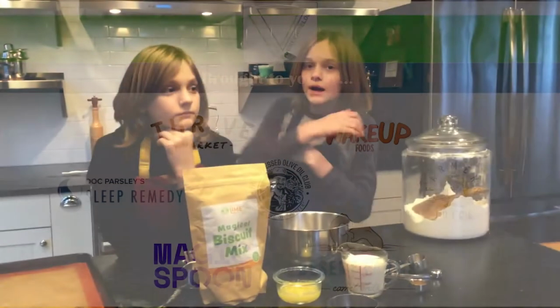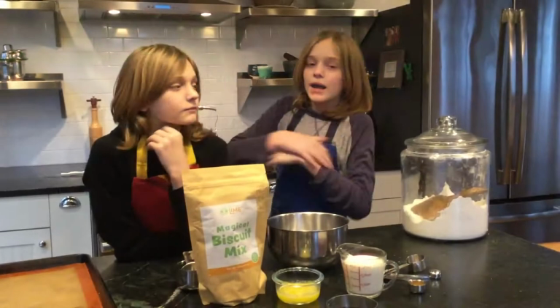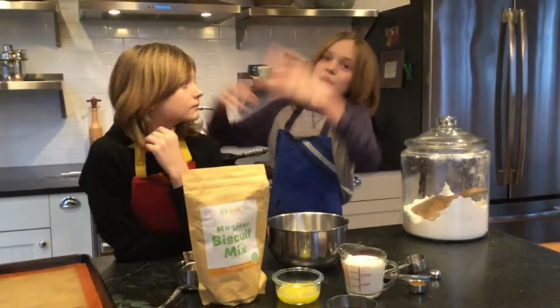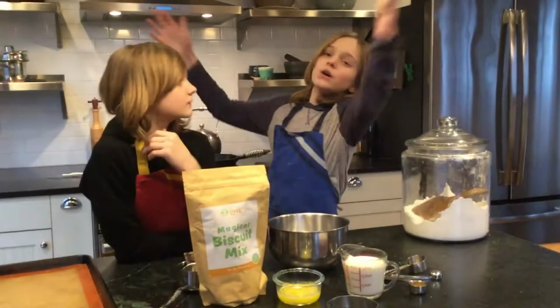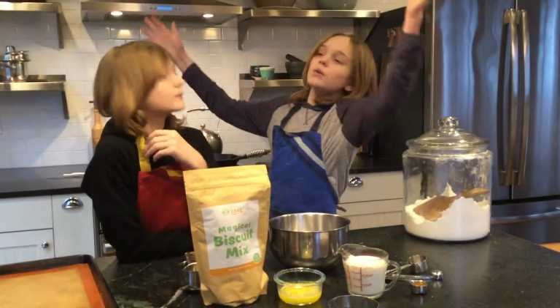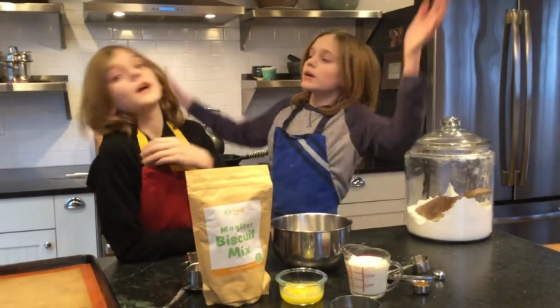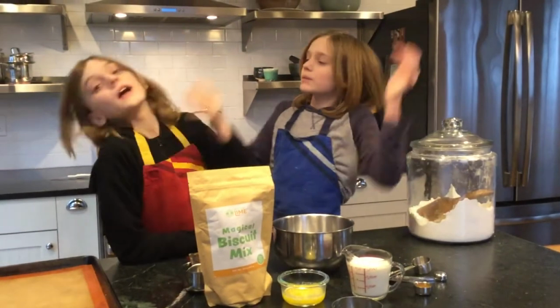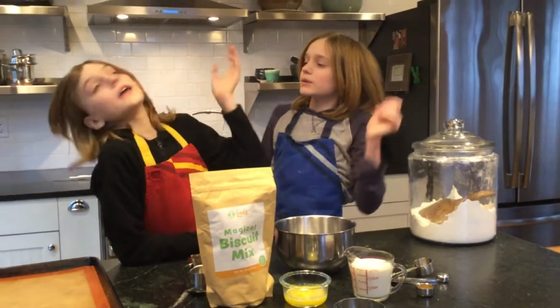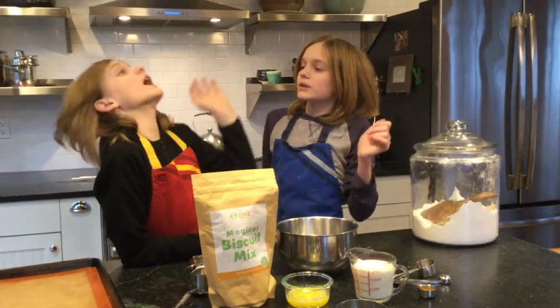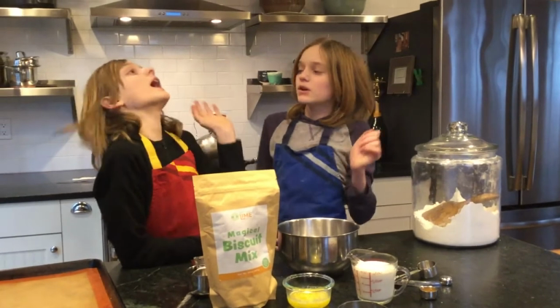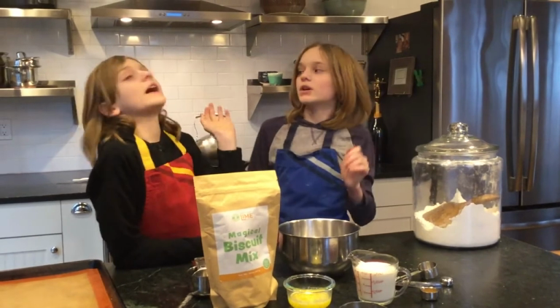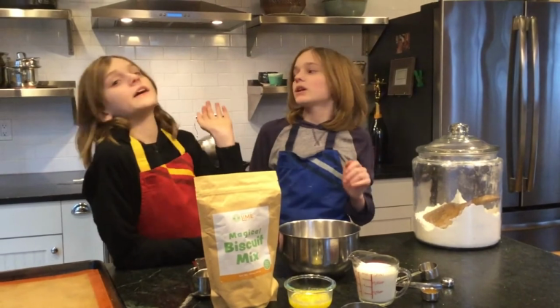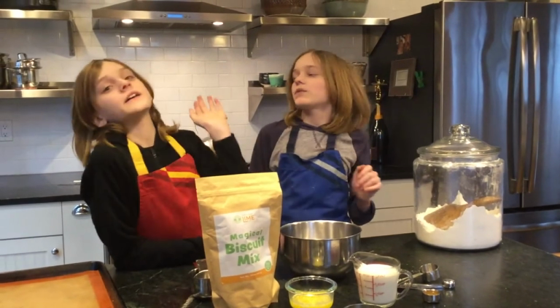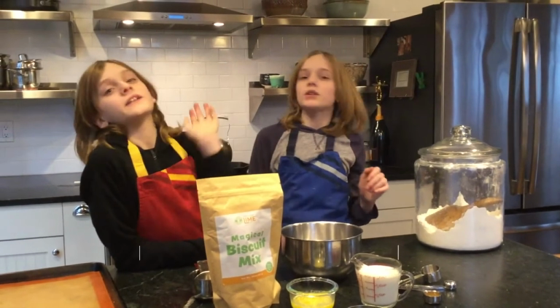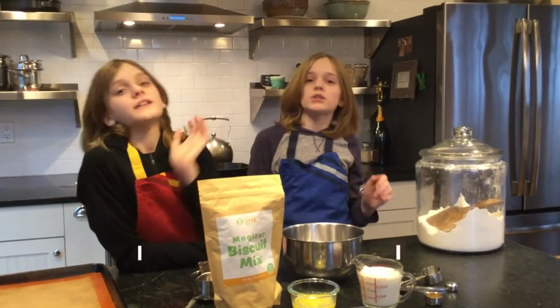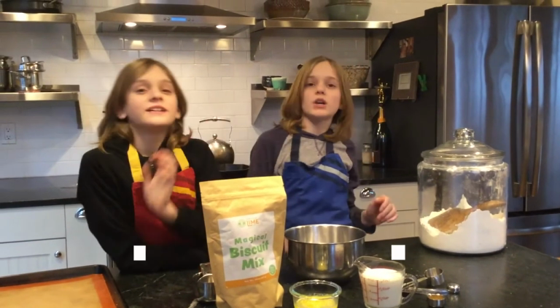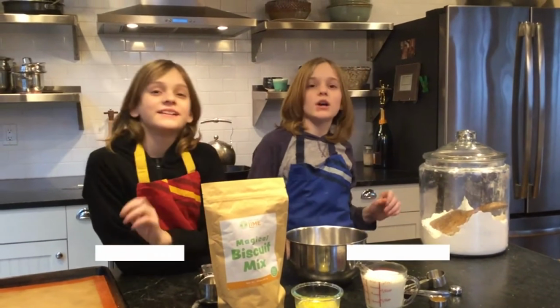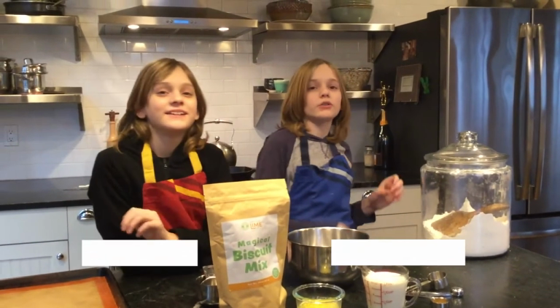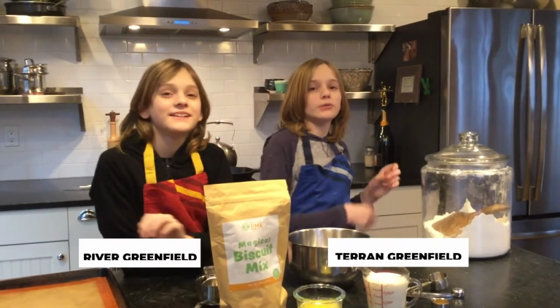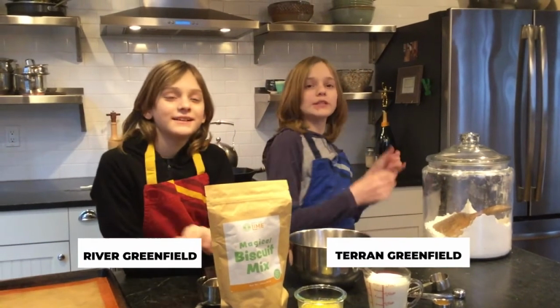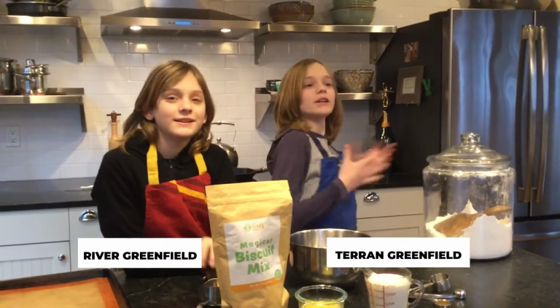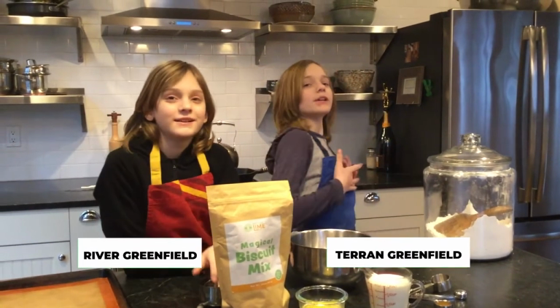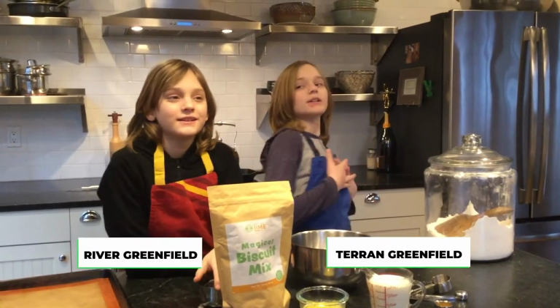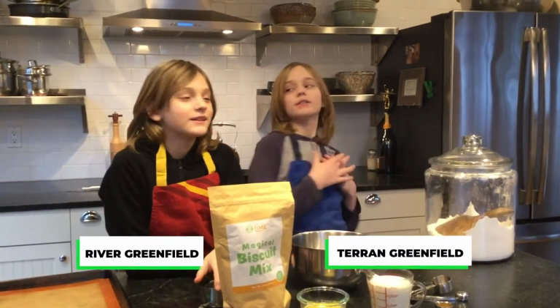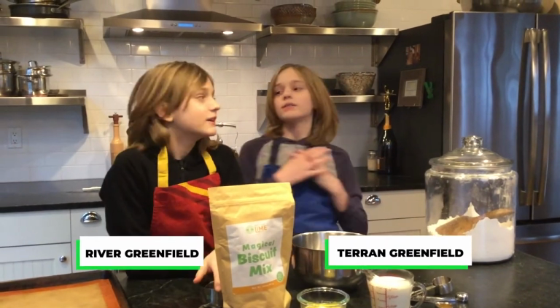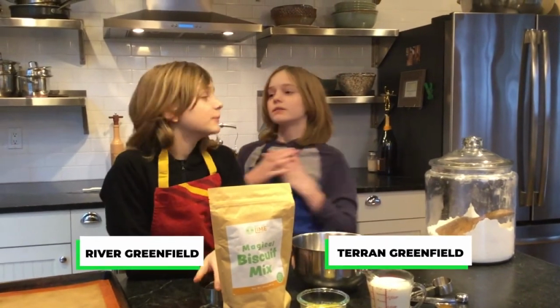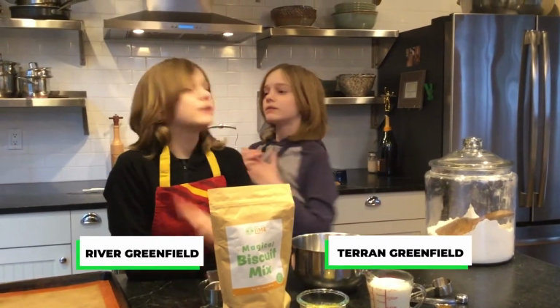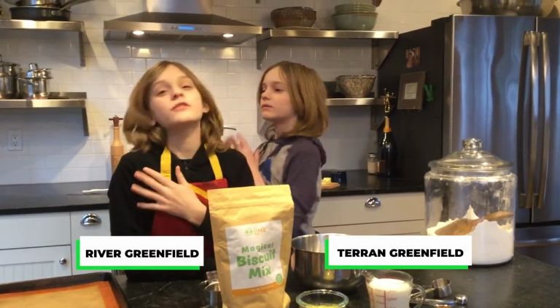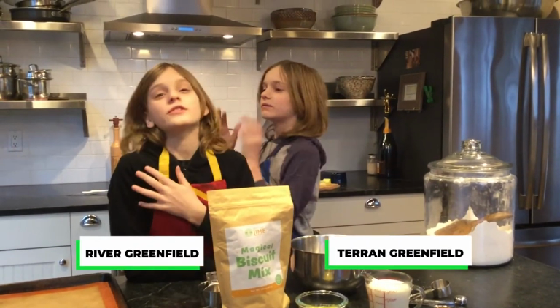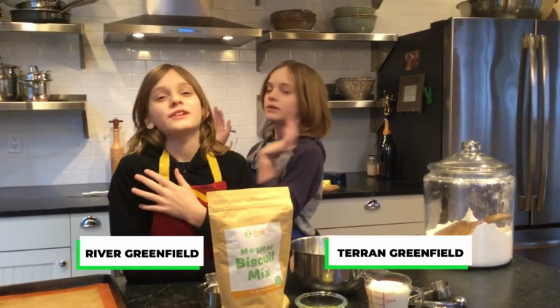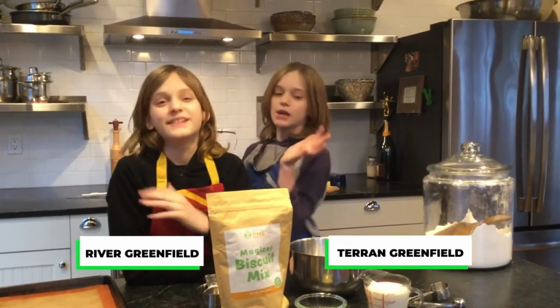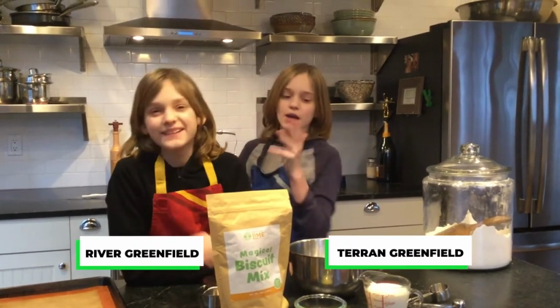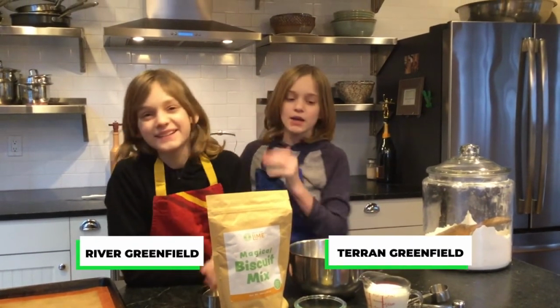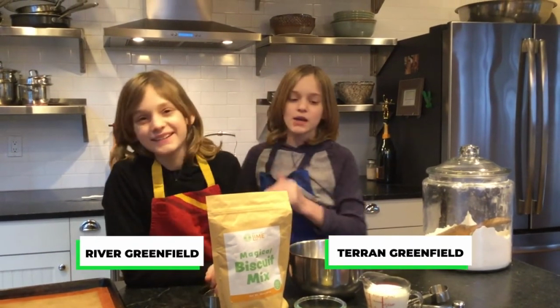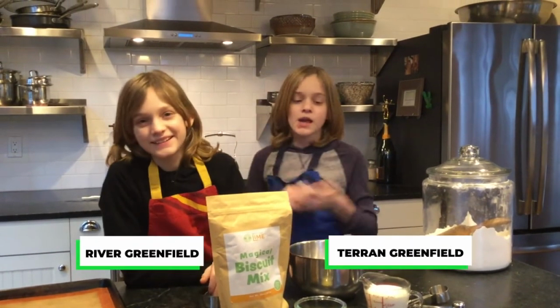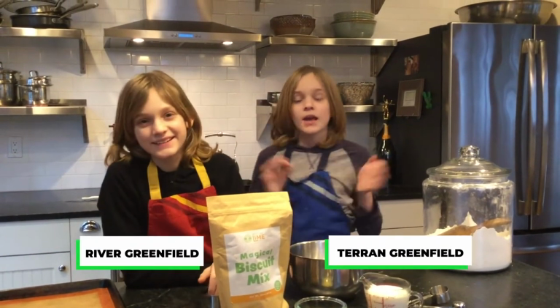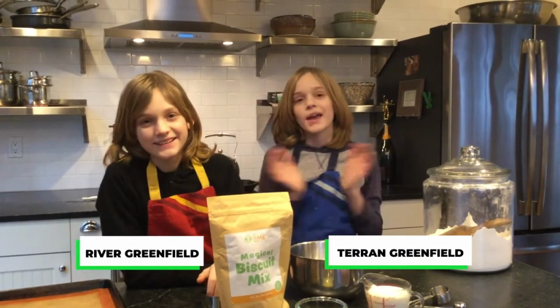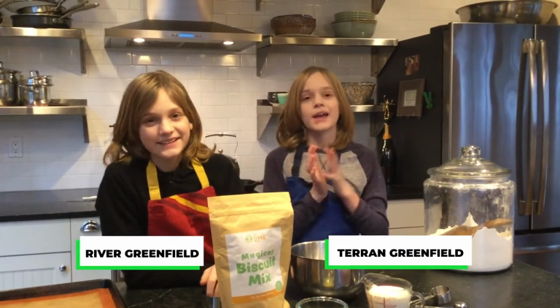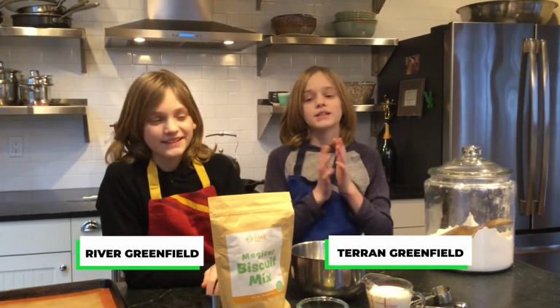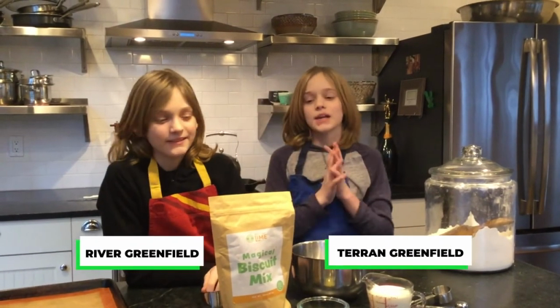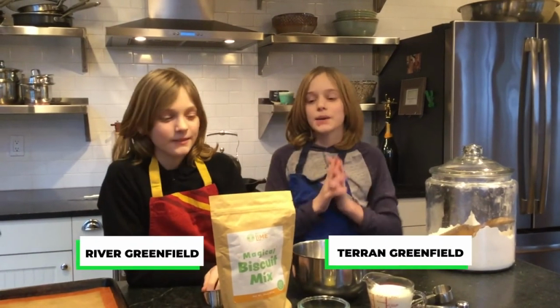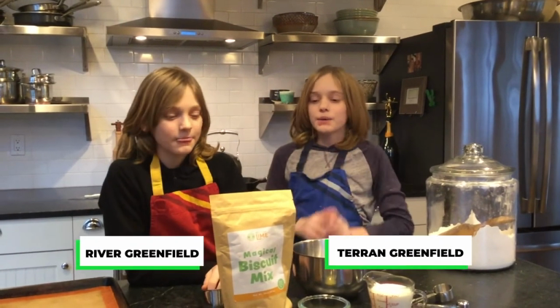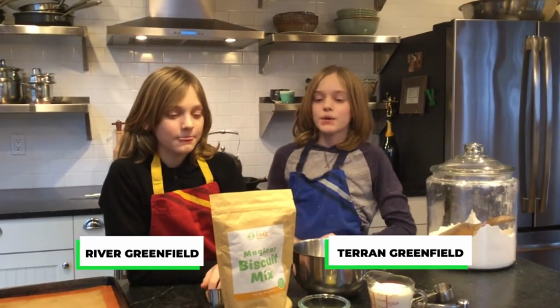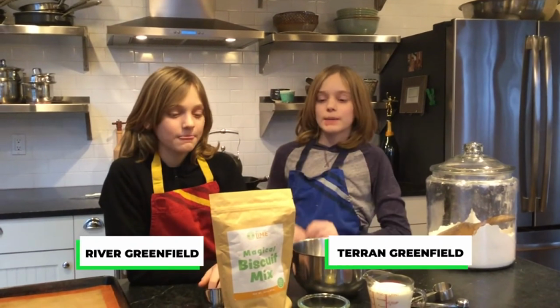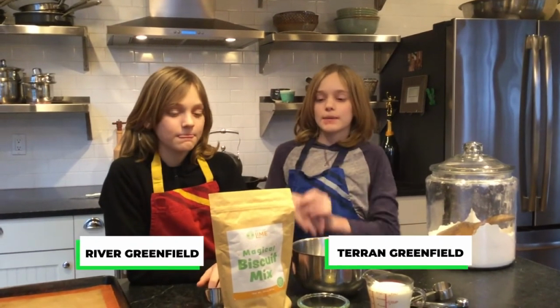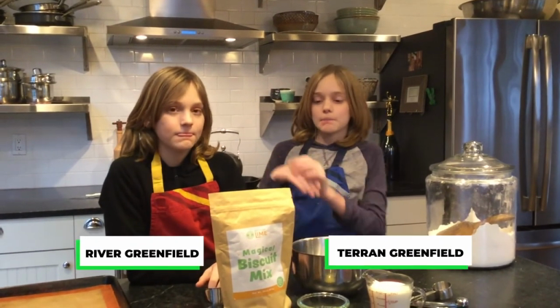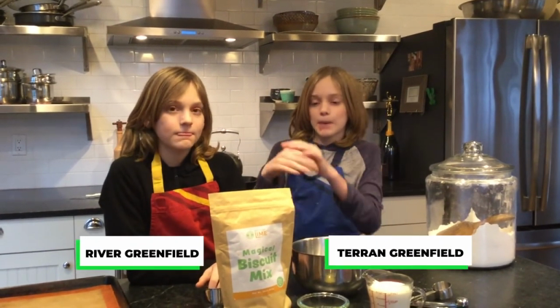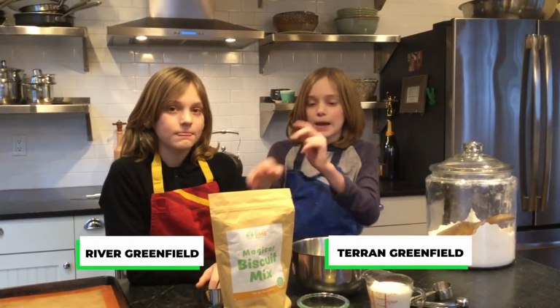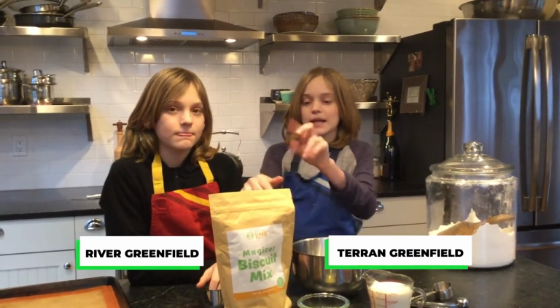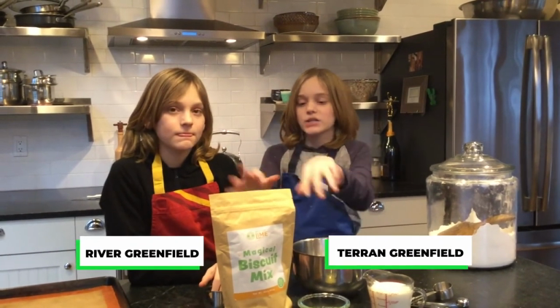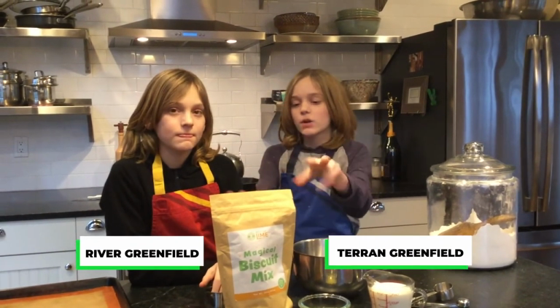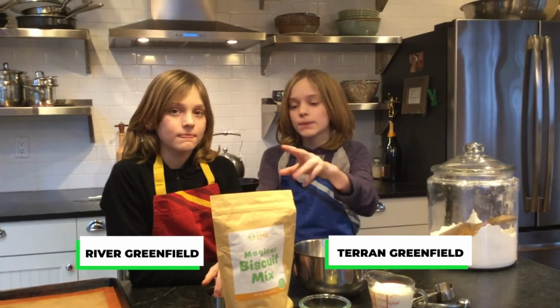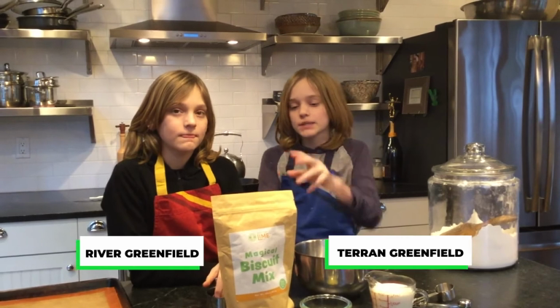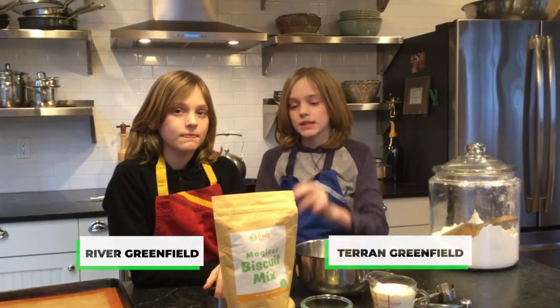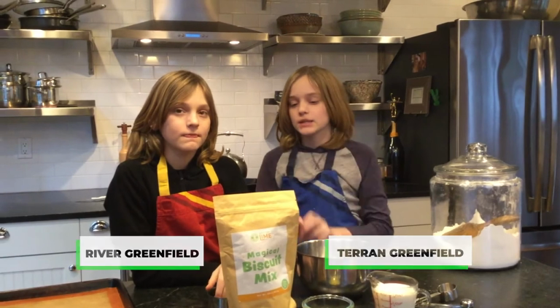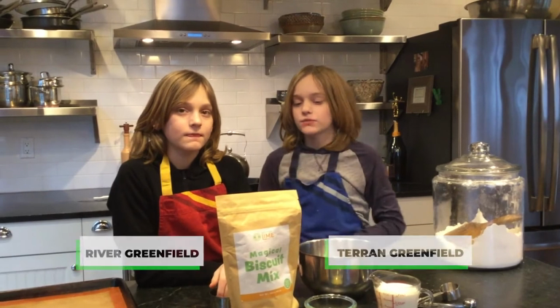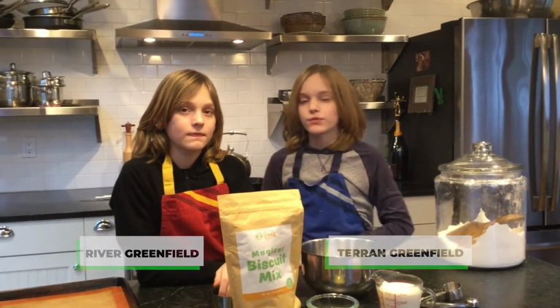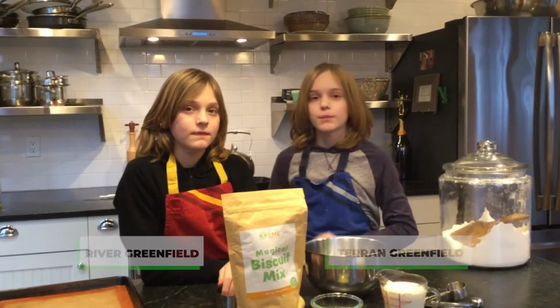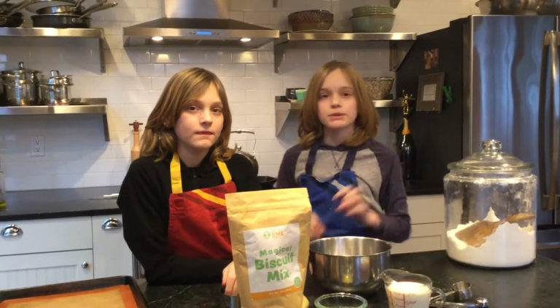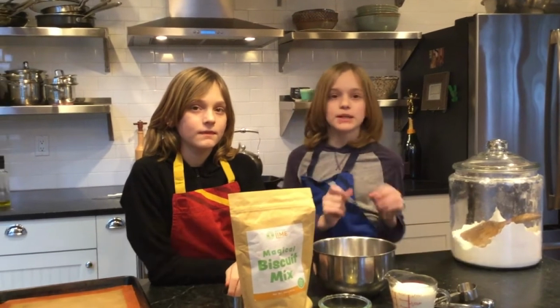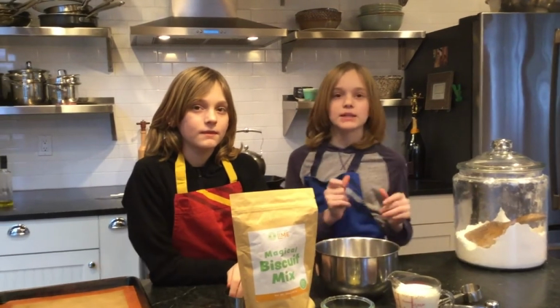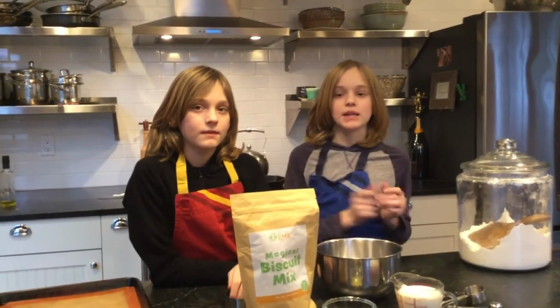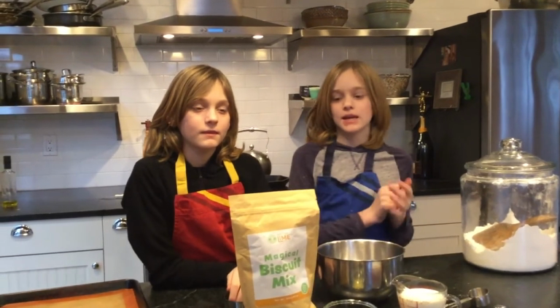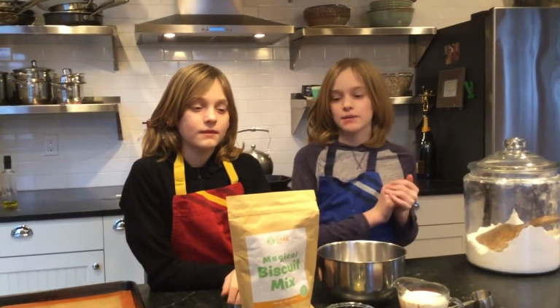Hello! Welcome to Hi! It's the Go Bainfield Show with me Taryn and me Rupert. Yay! And today we're going to make magical biscuits from Dotted Lime.